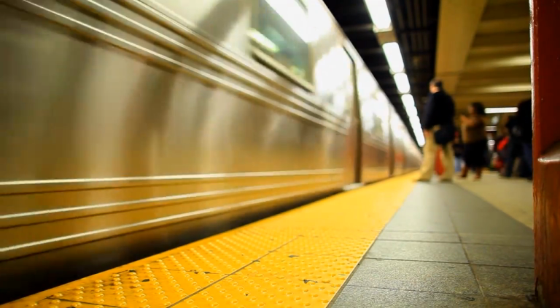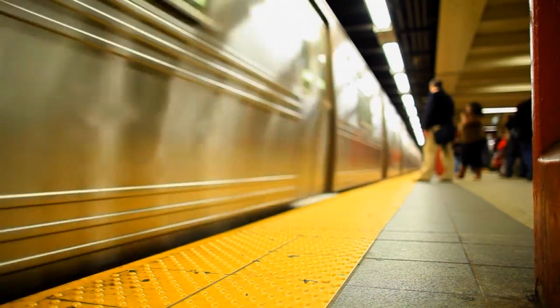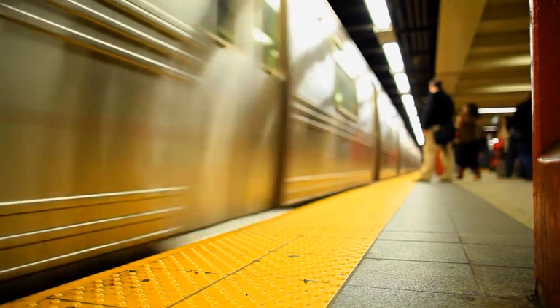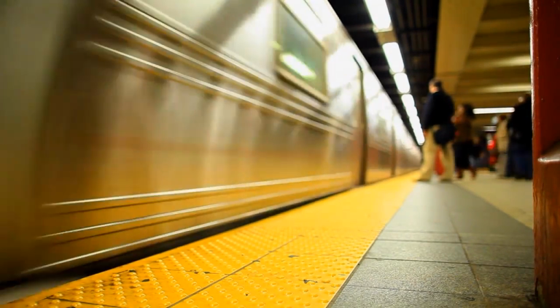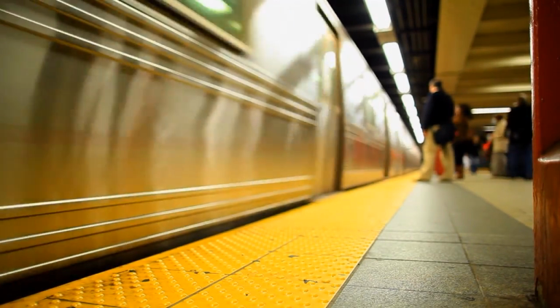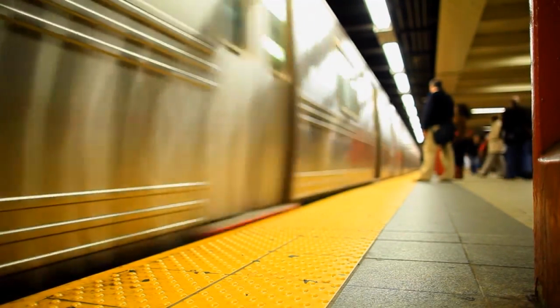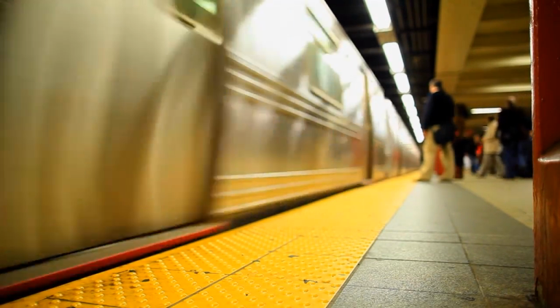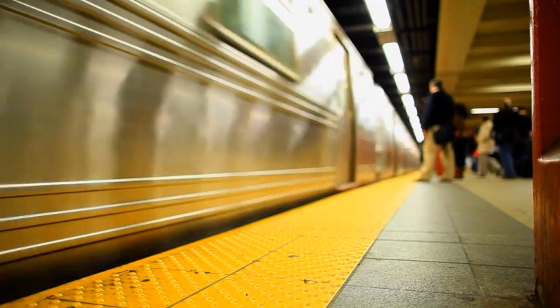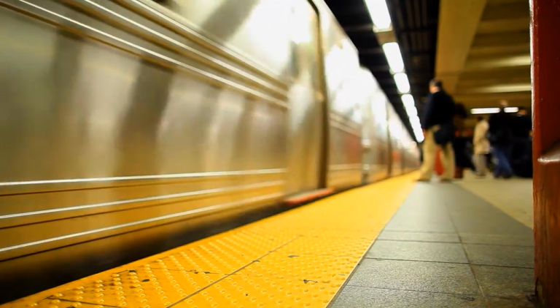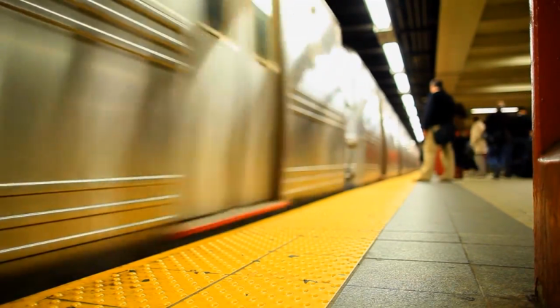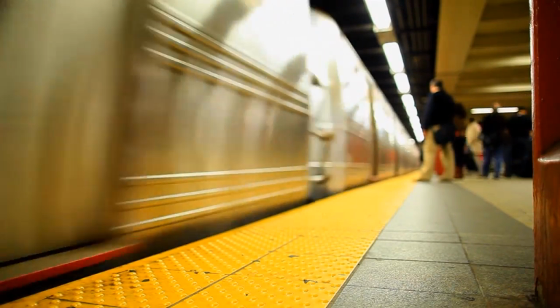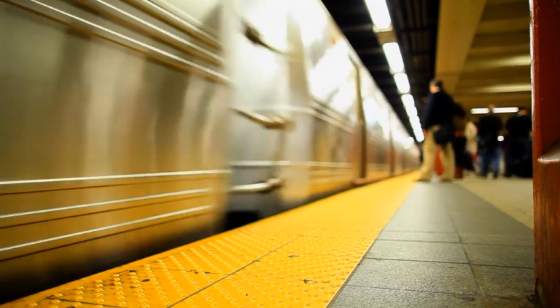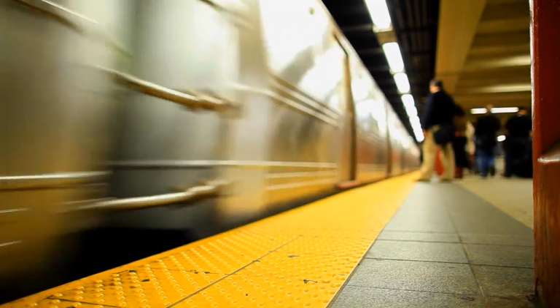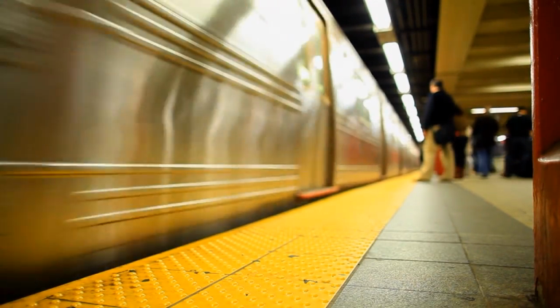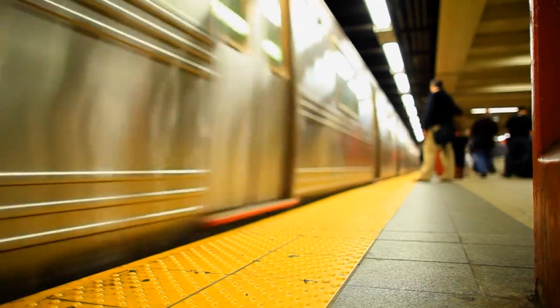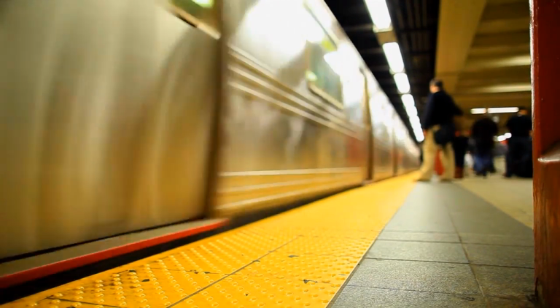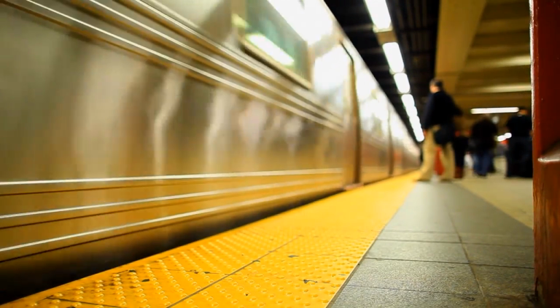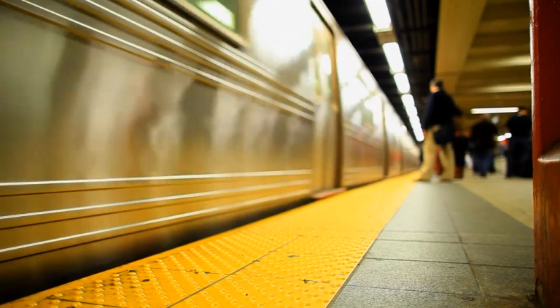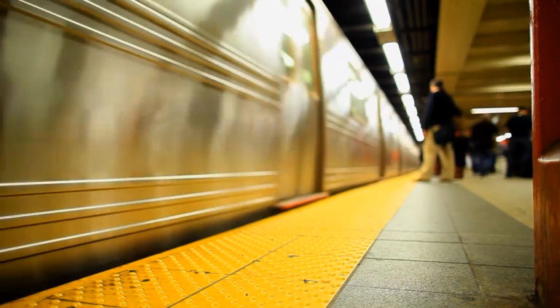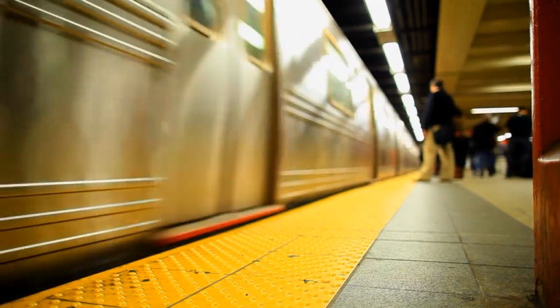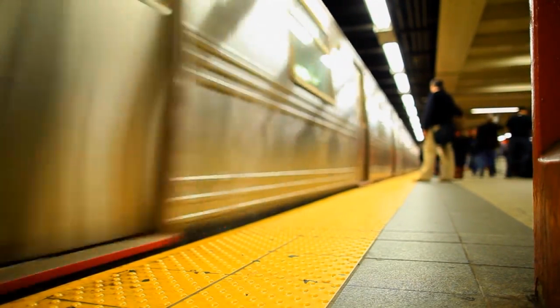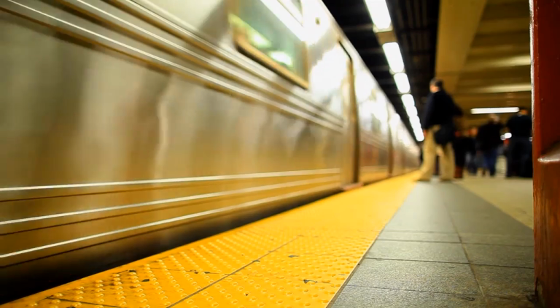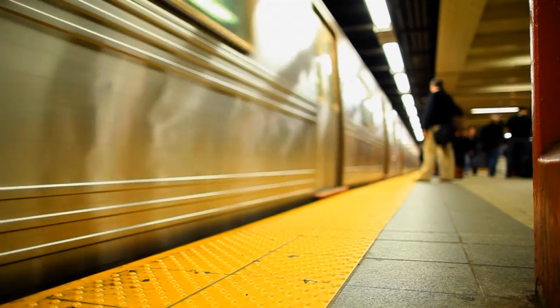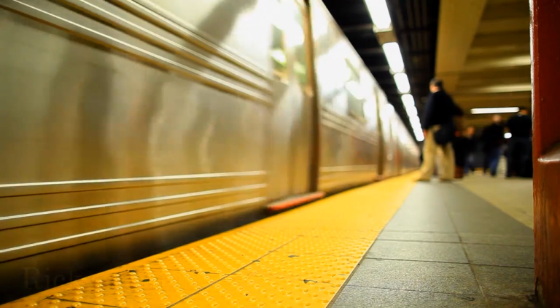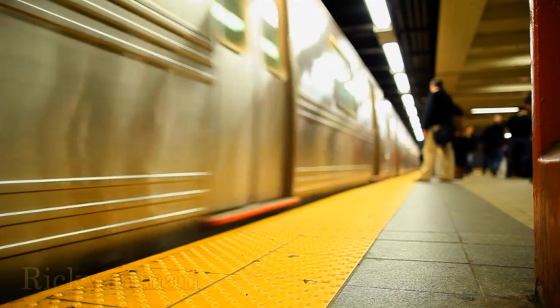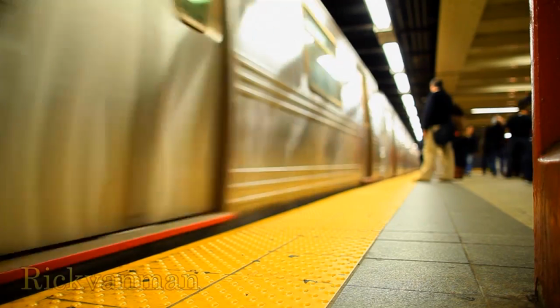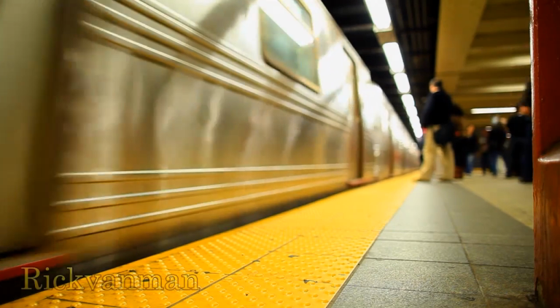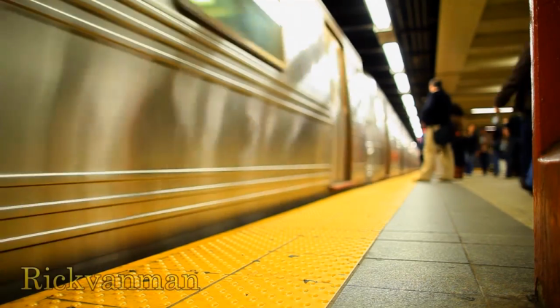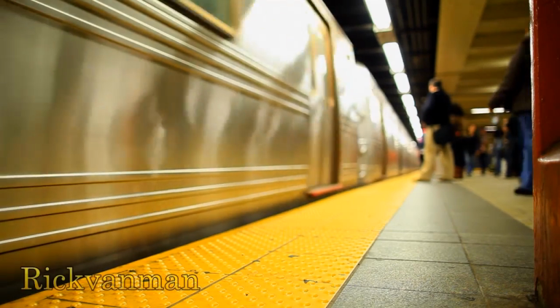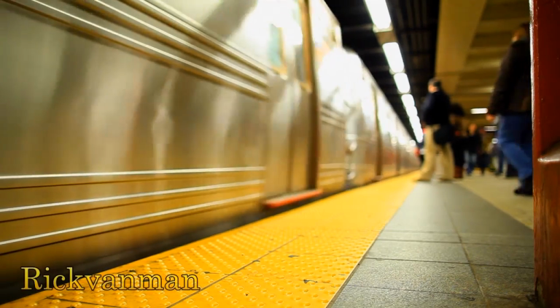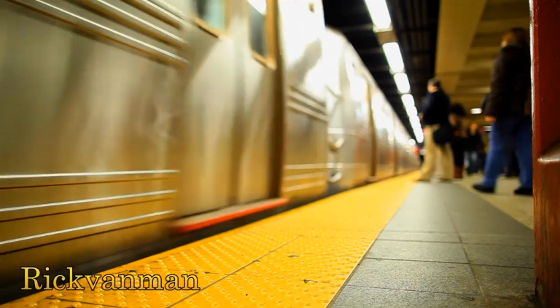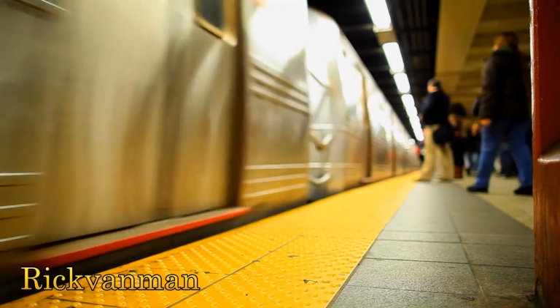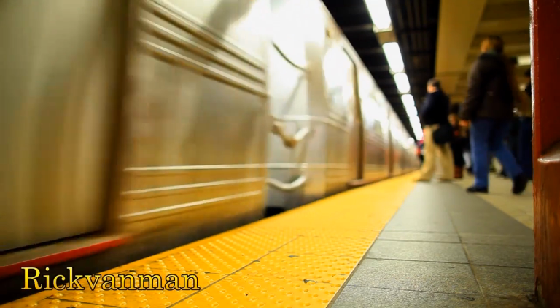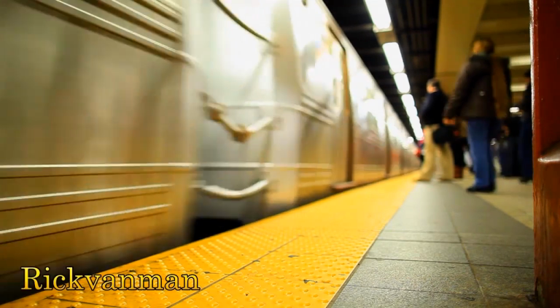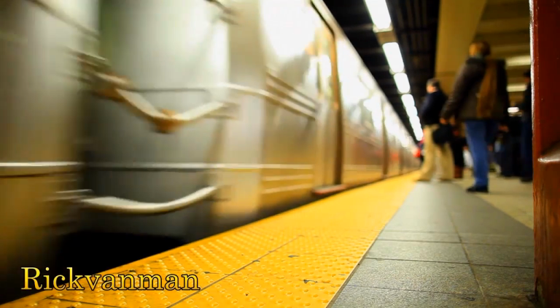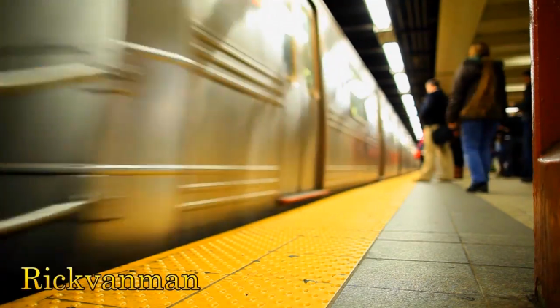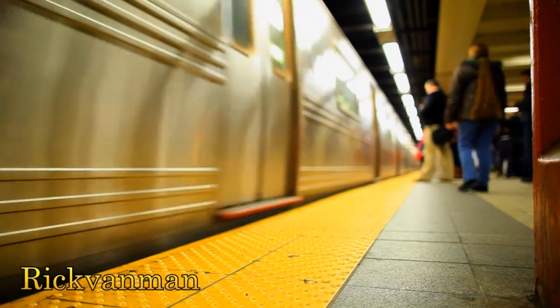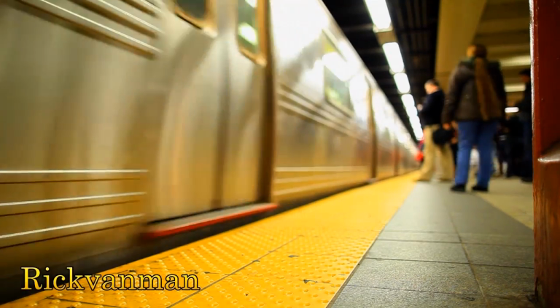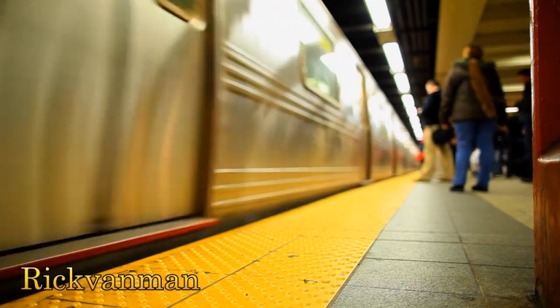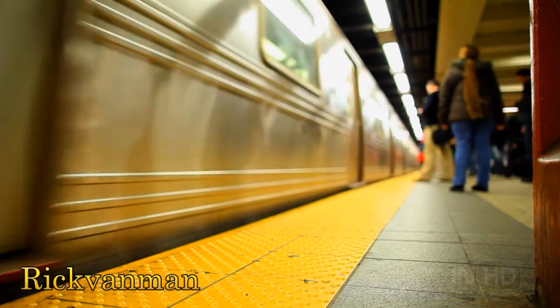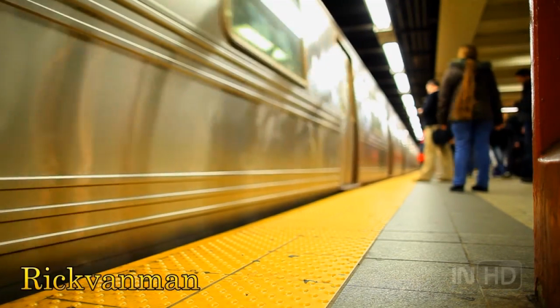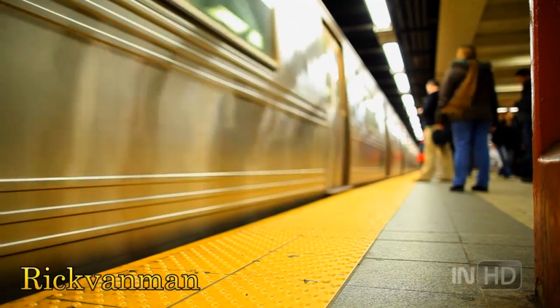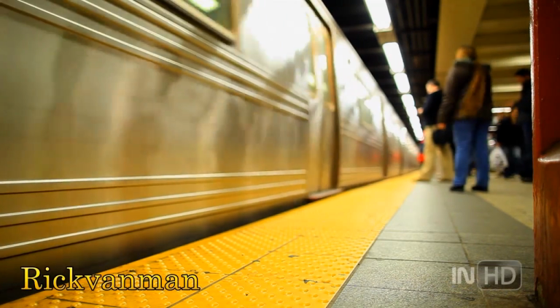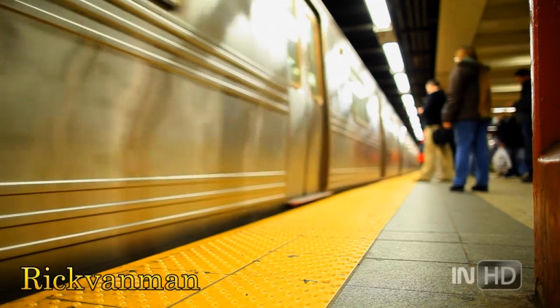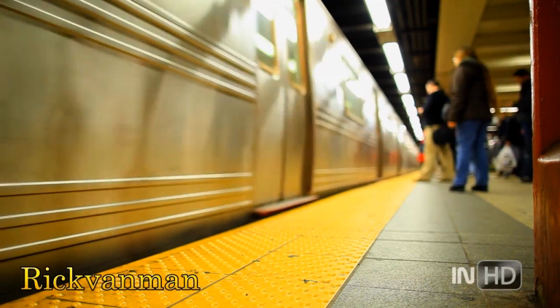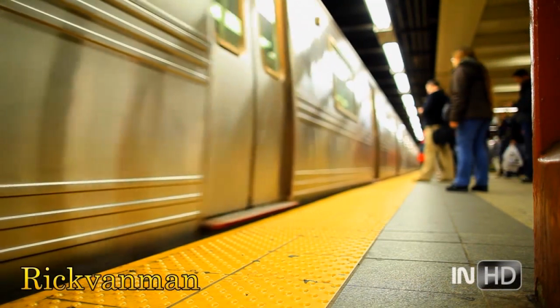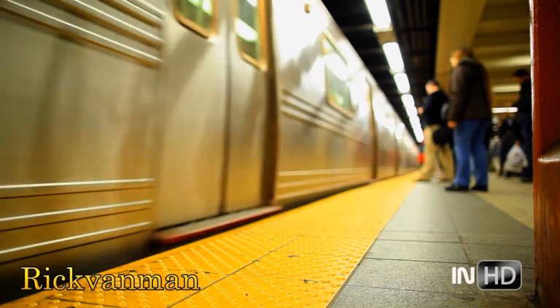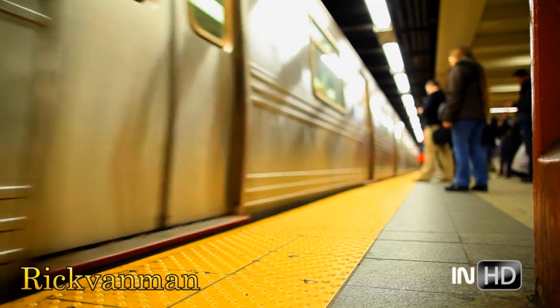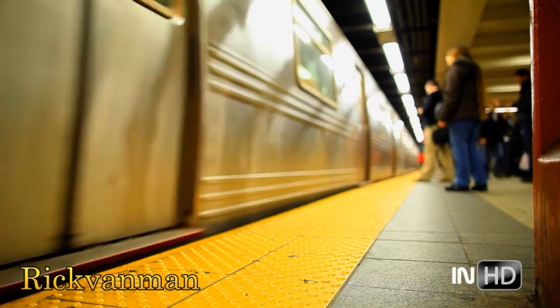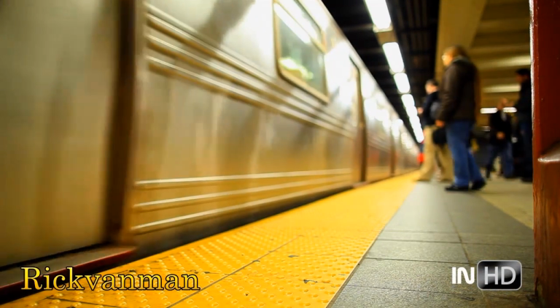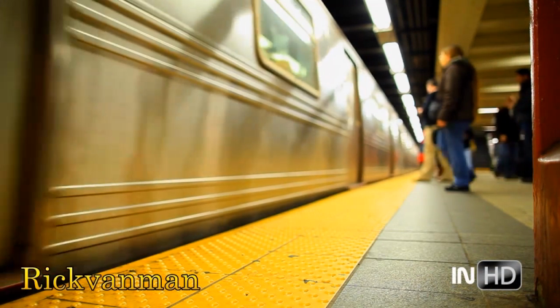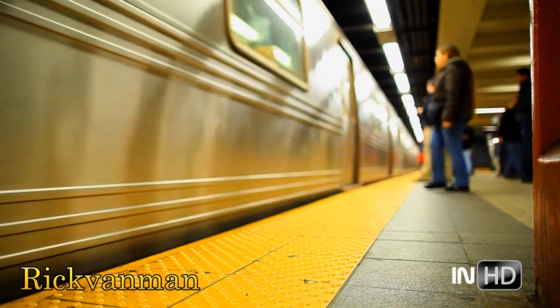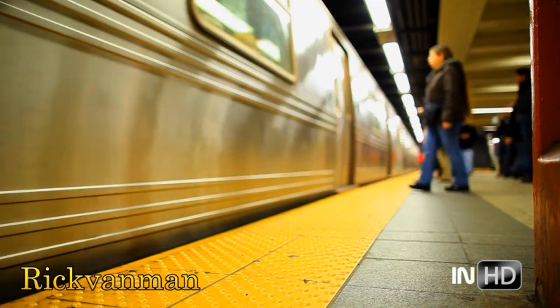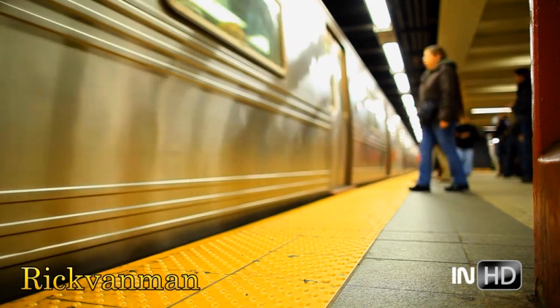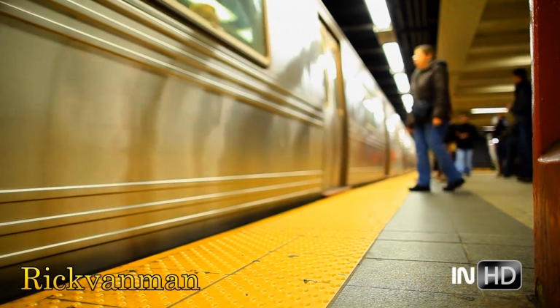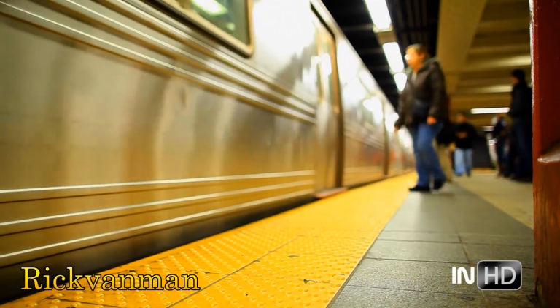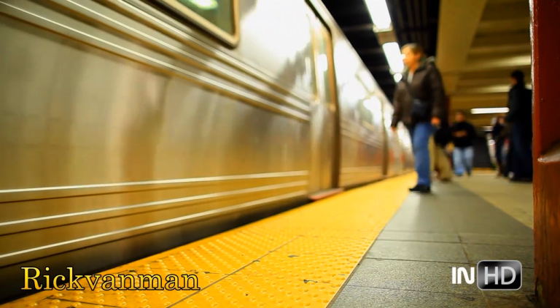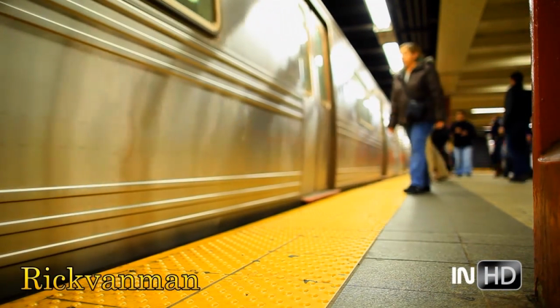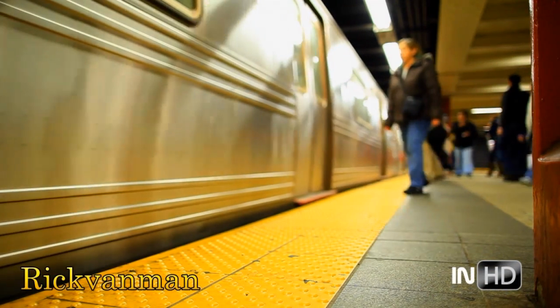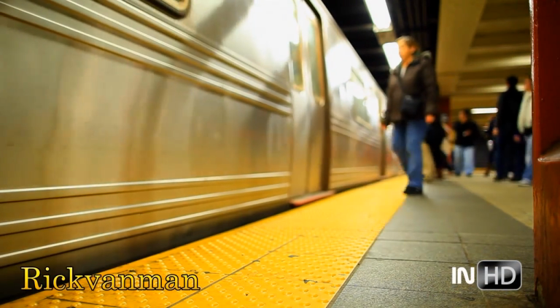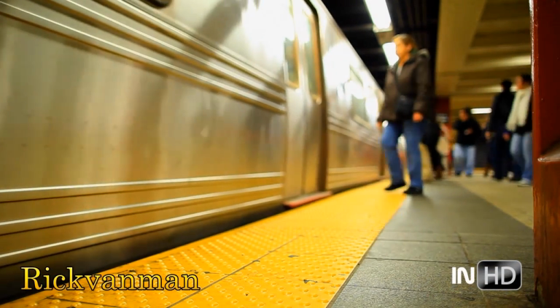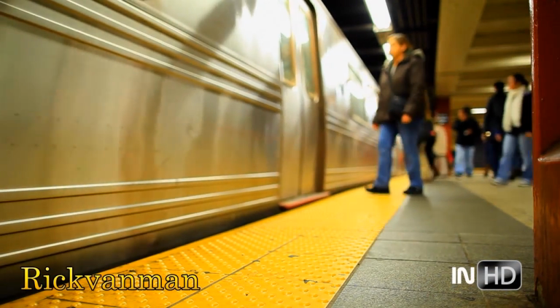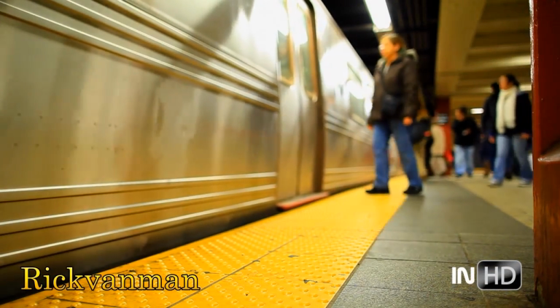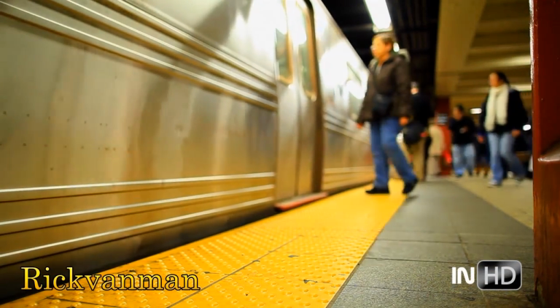On the Rick Van Man Channel, we head down to the allotment where Rick continues his ongoing journey into growing his own food.